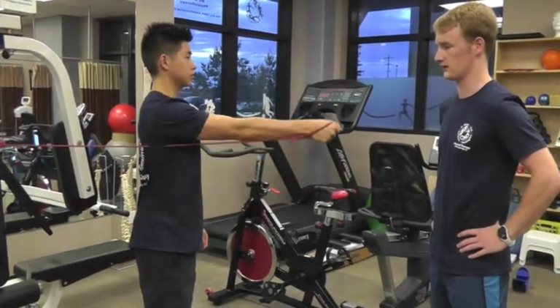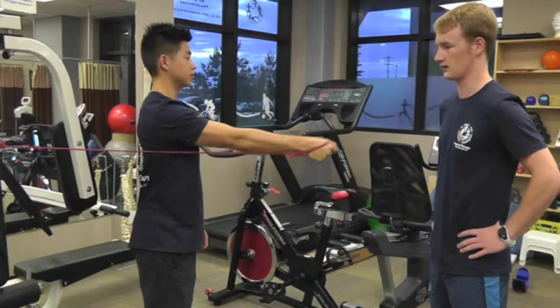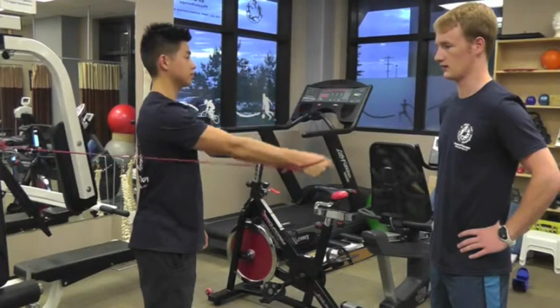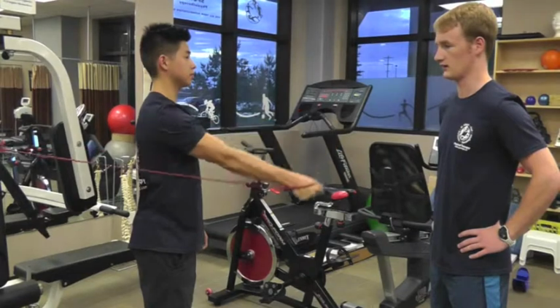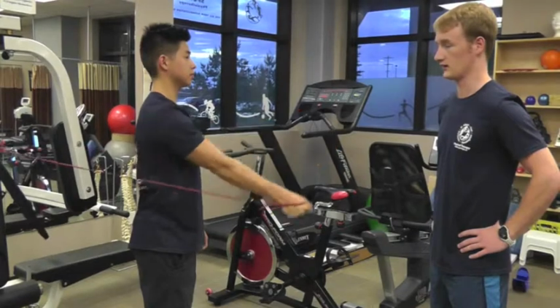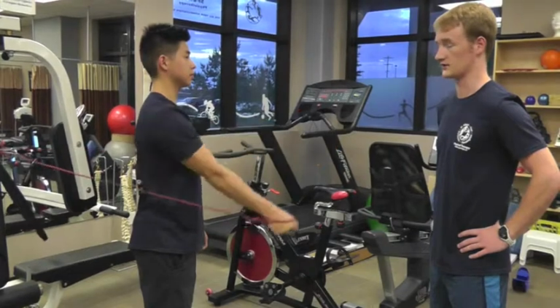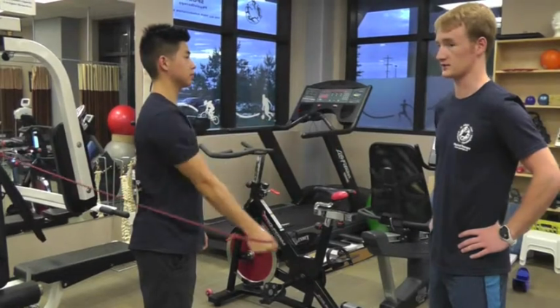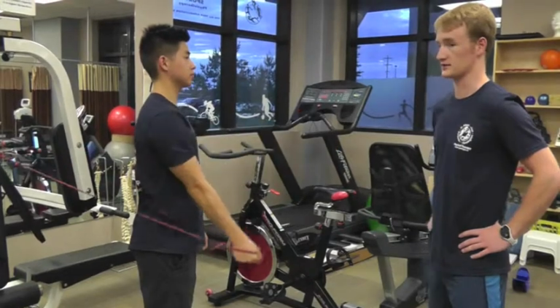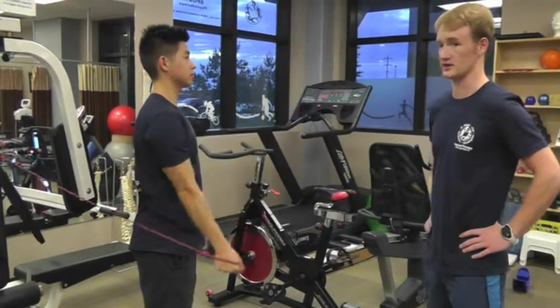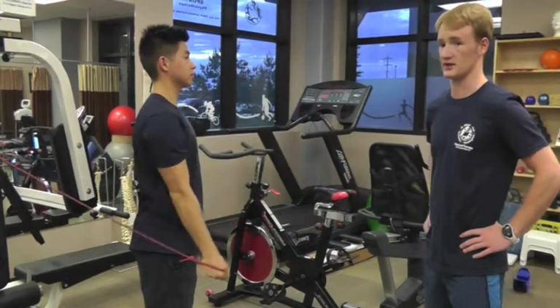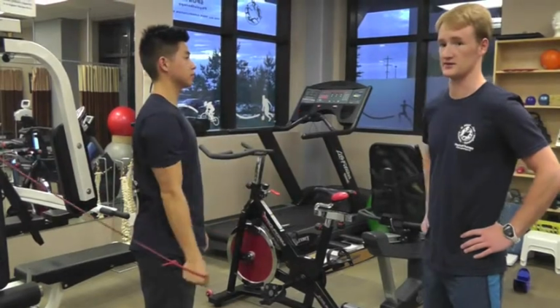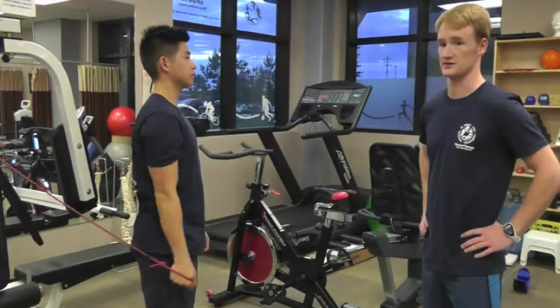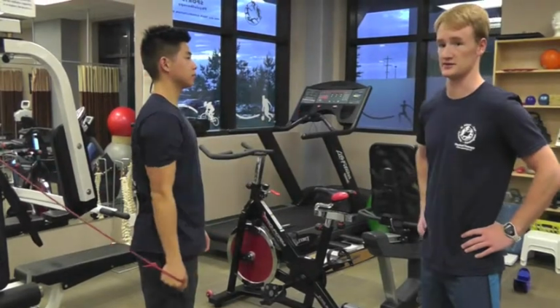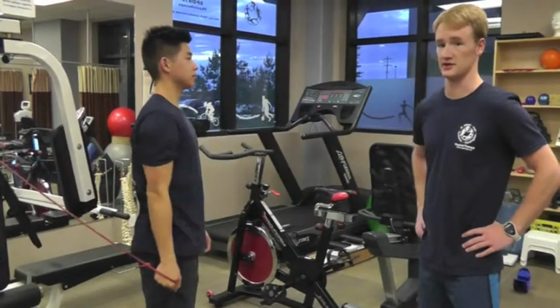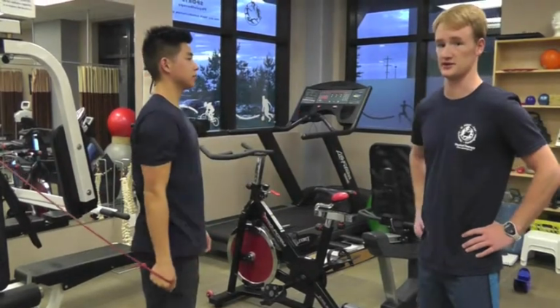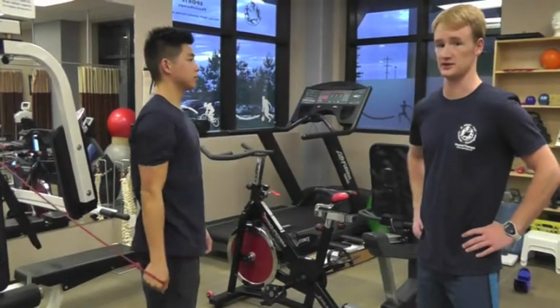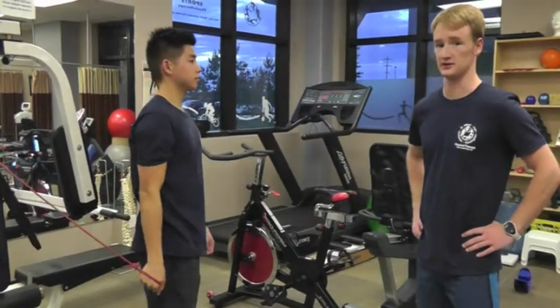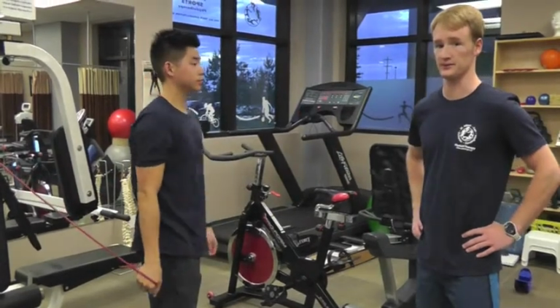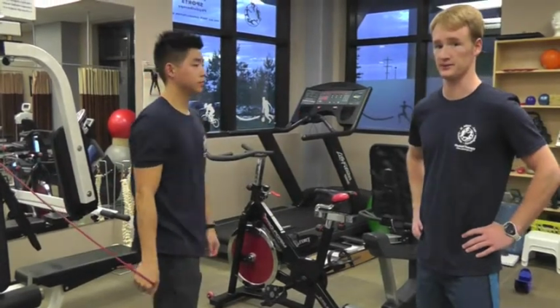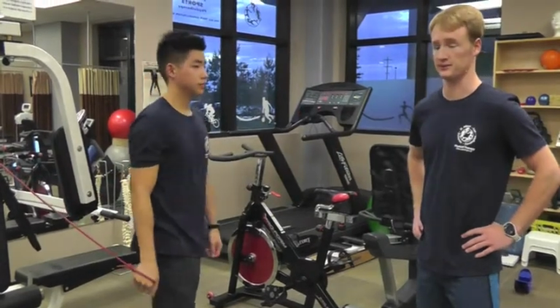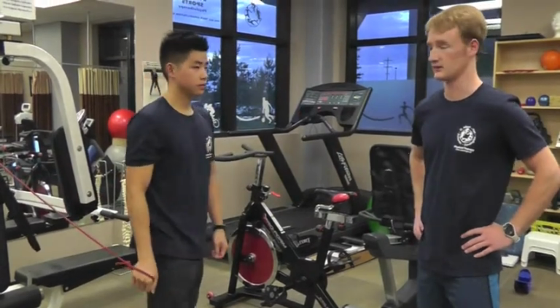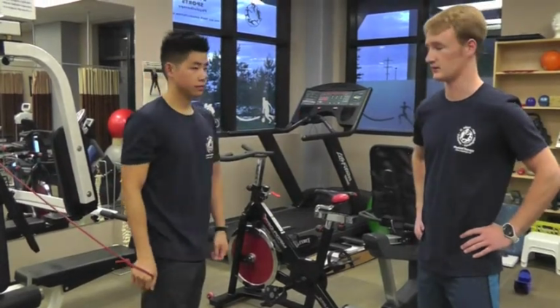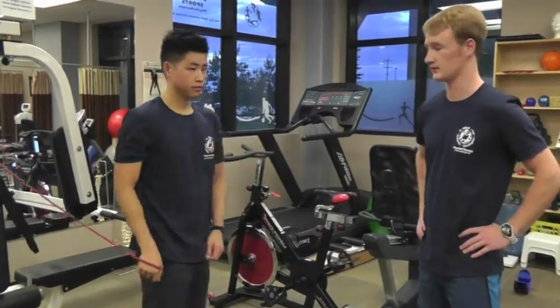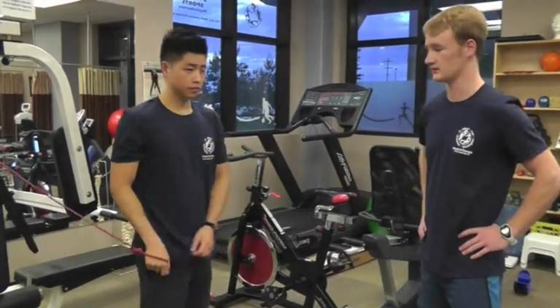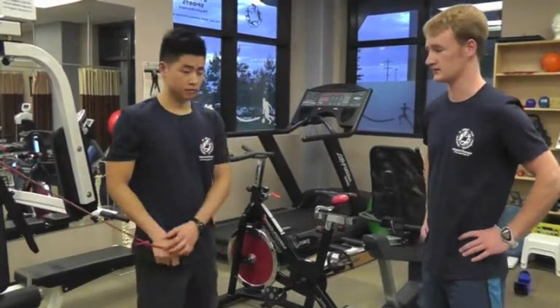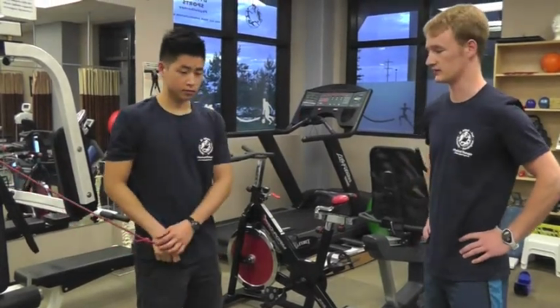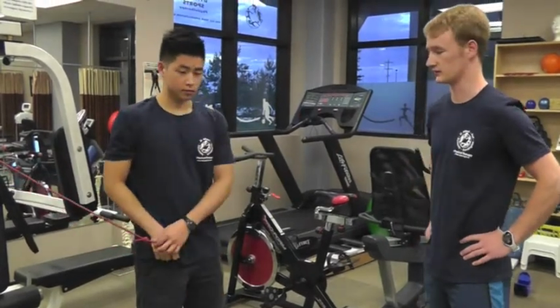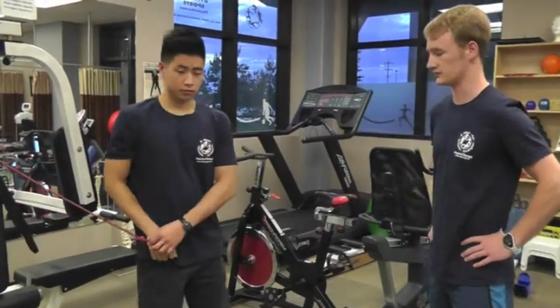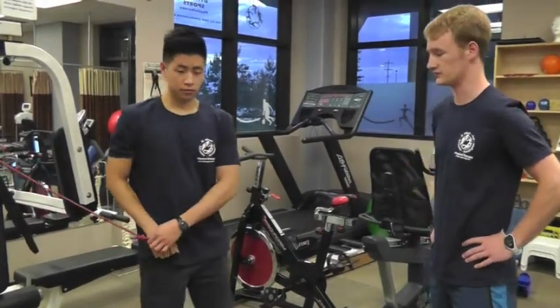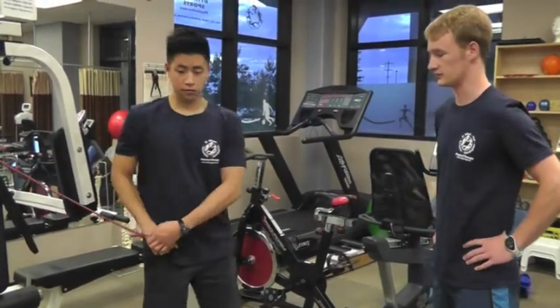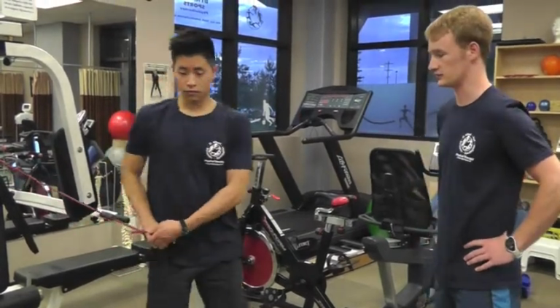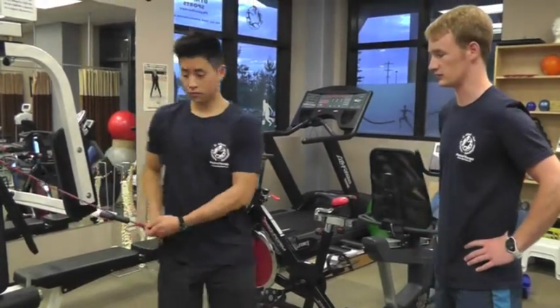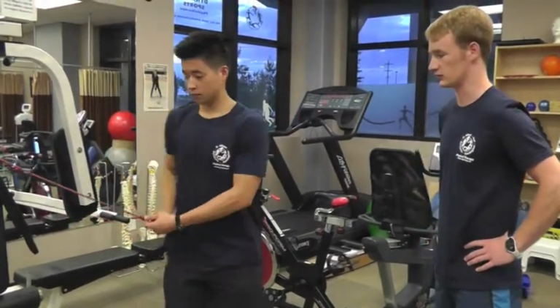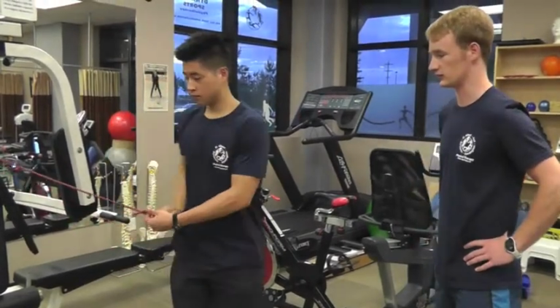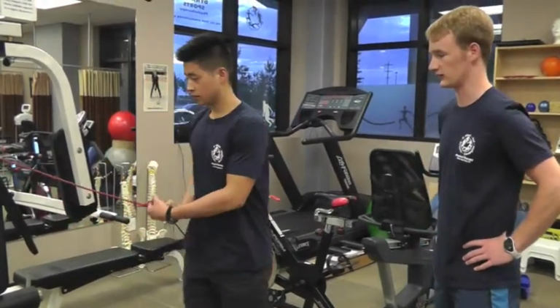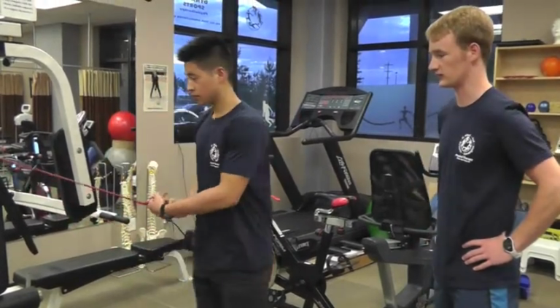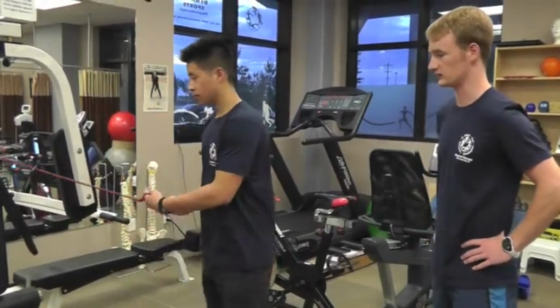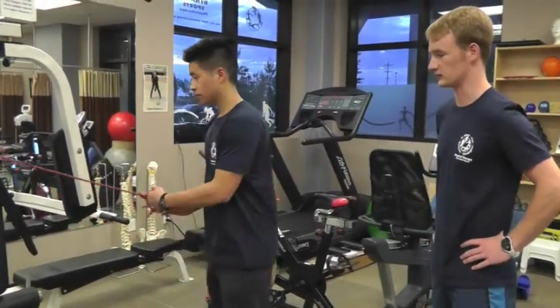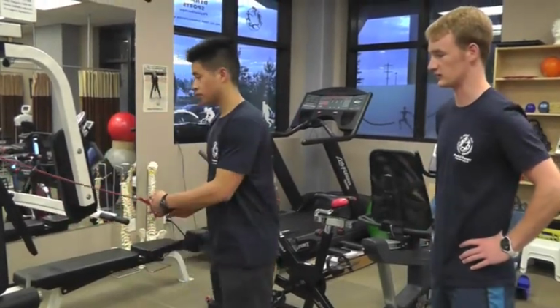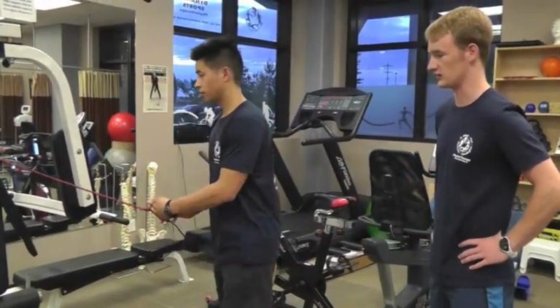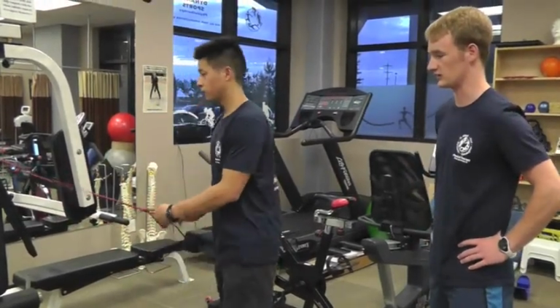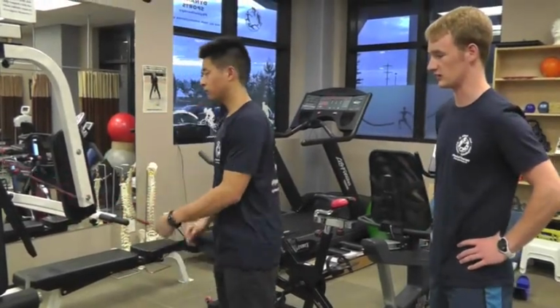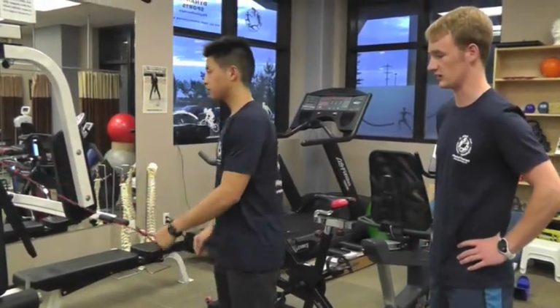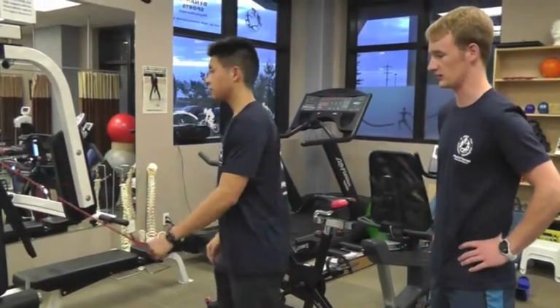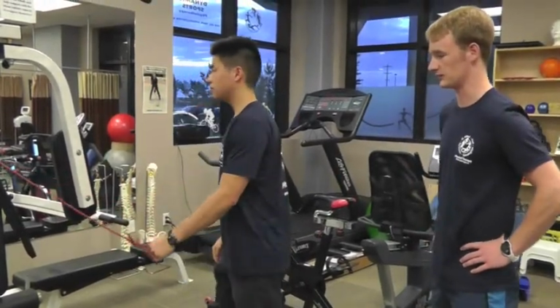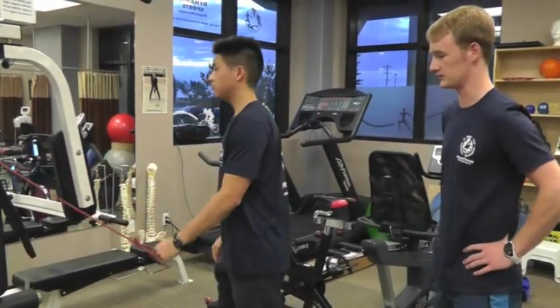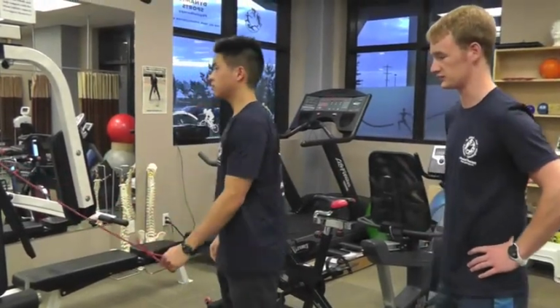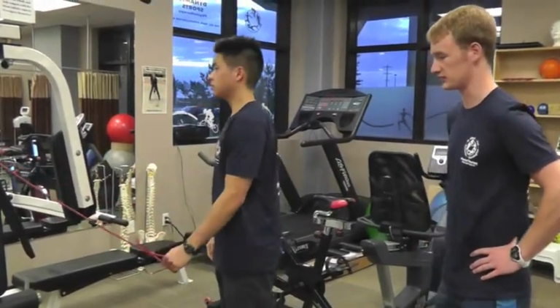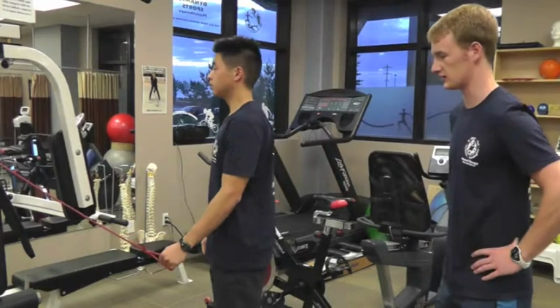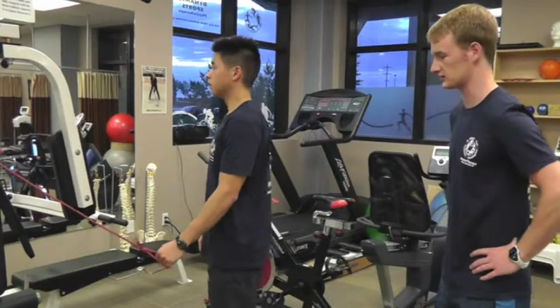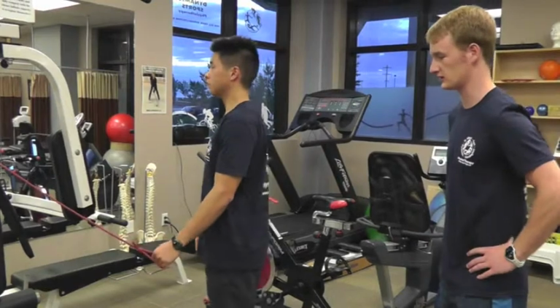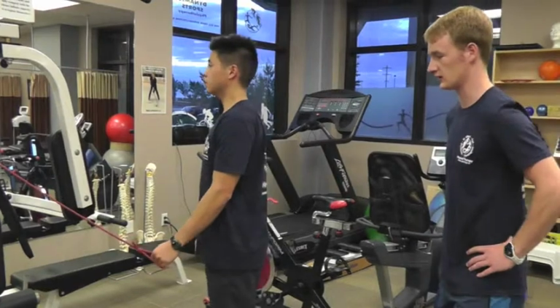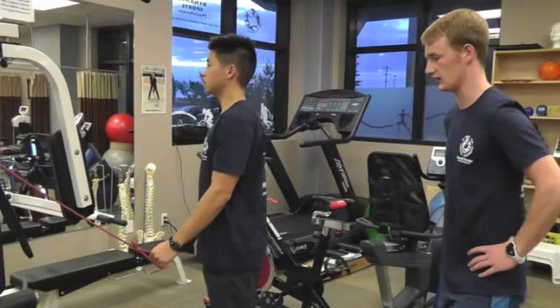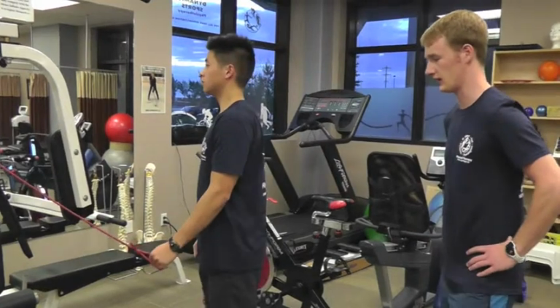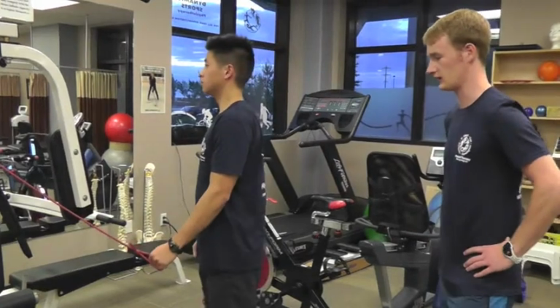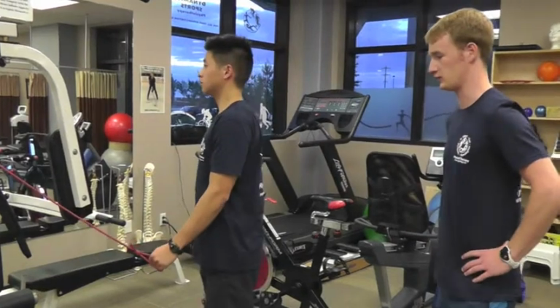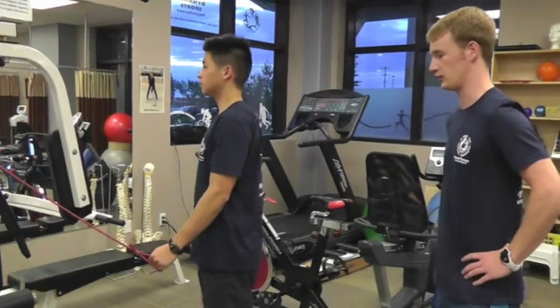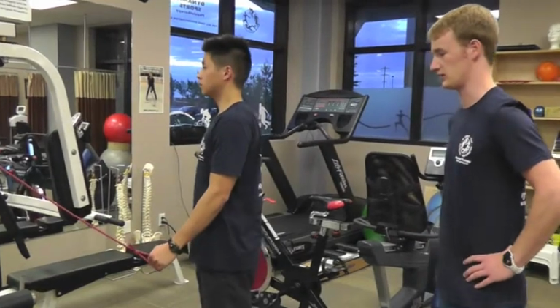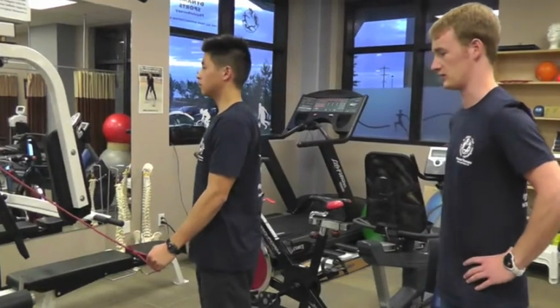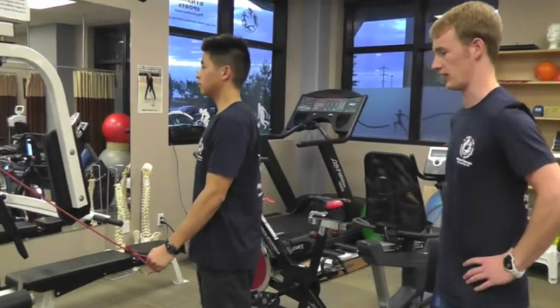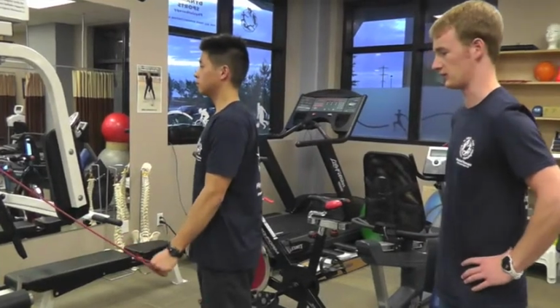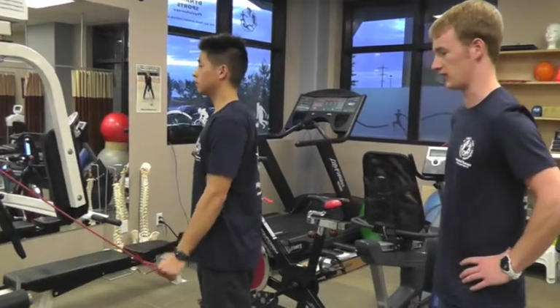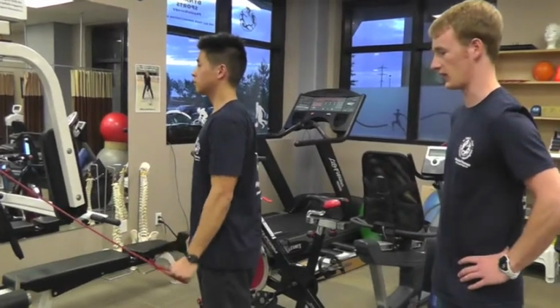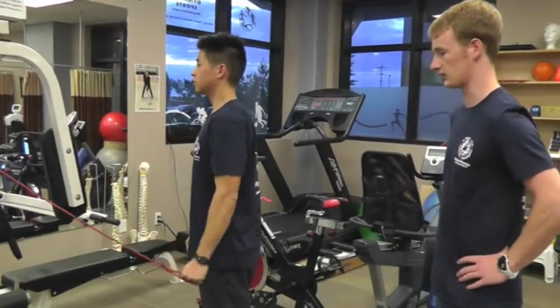The next exercise is extension. Similar to forward flexion, we're keeping the arm nice and straight and then pulling the band back.